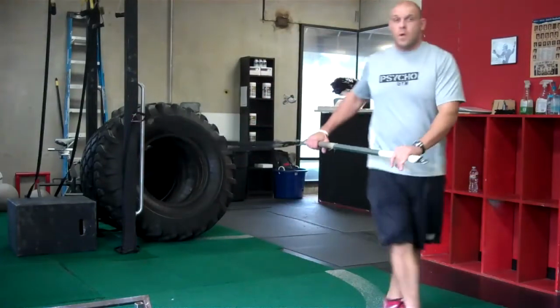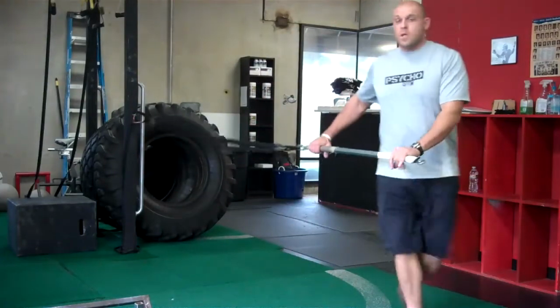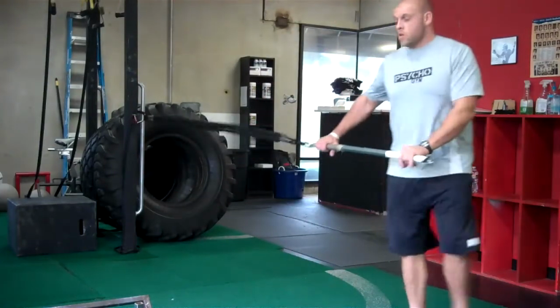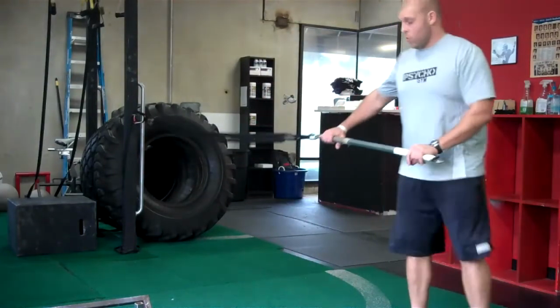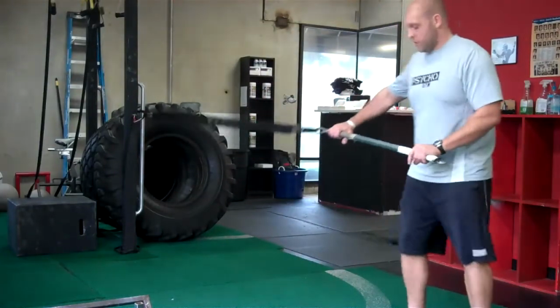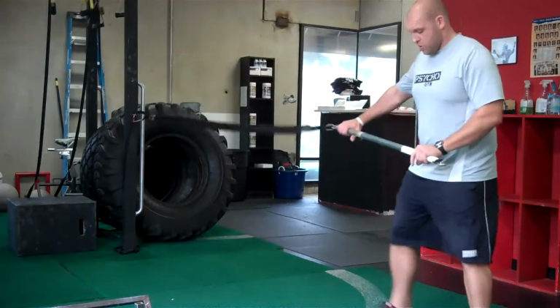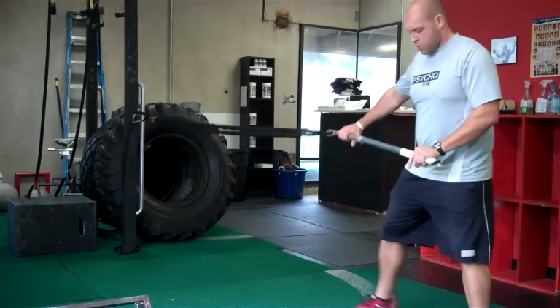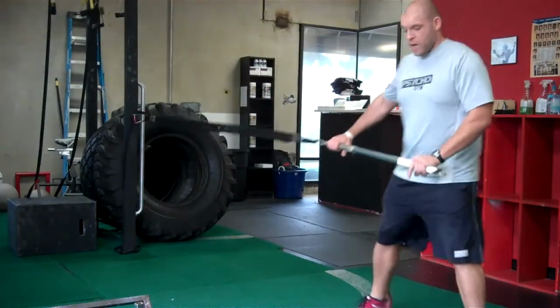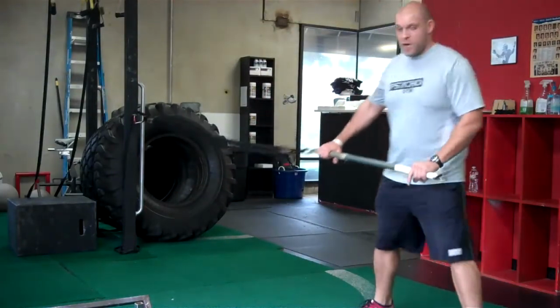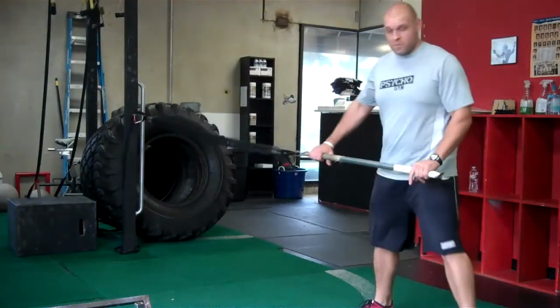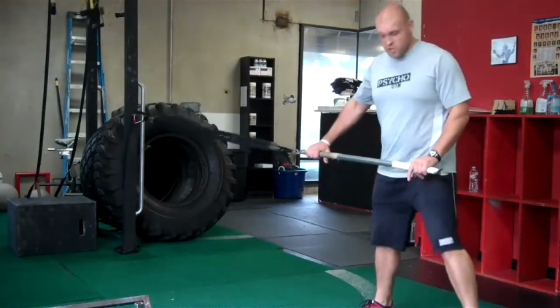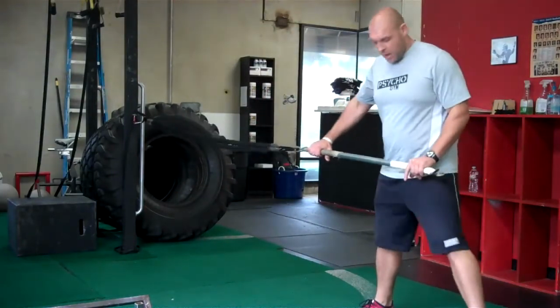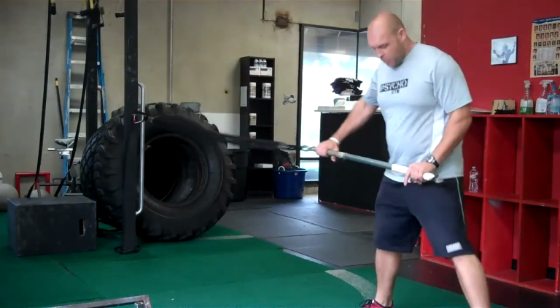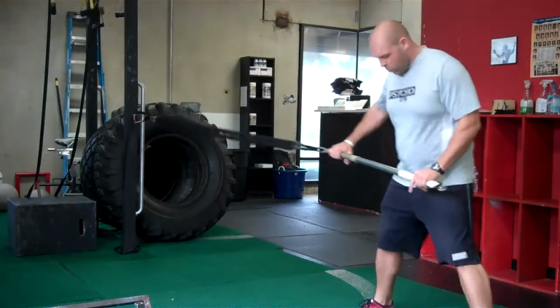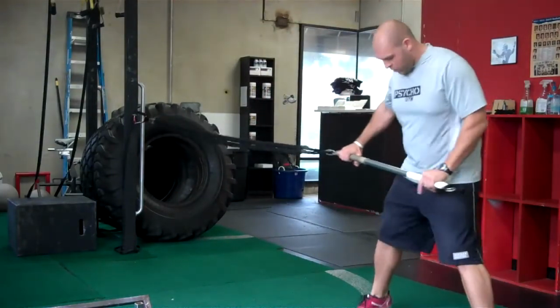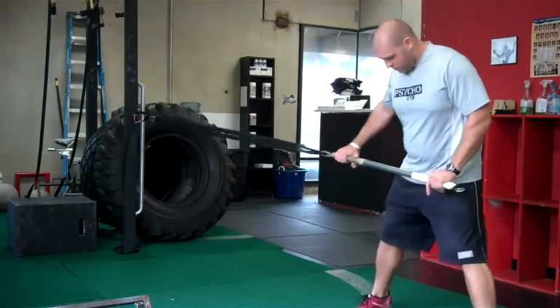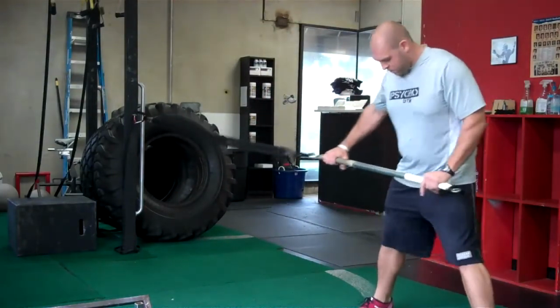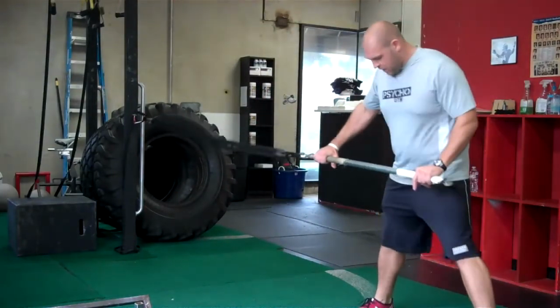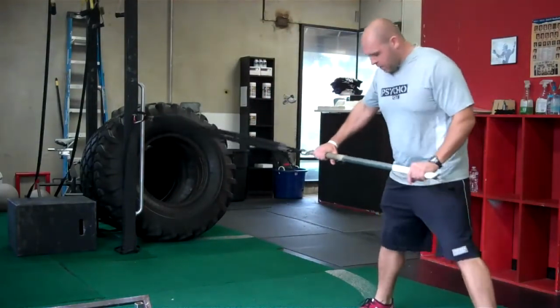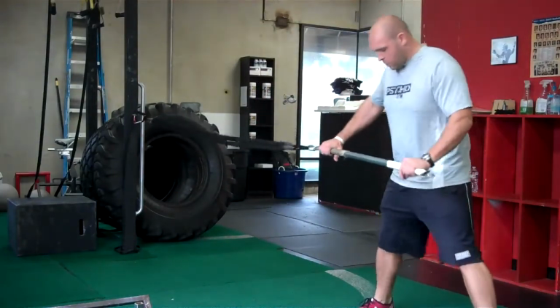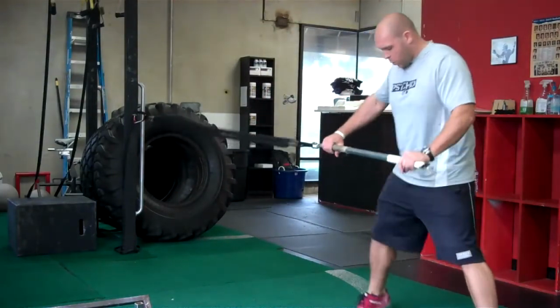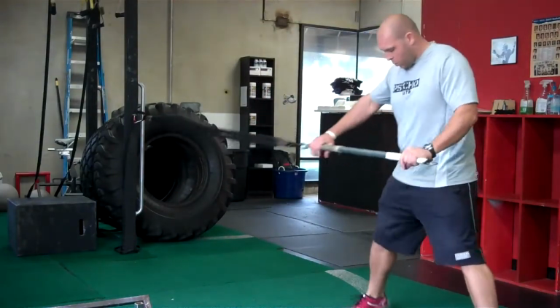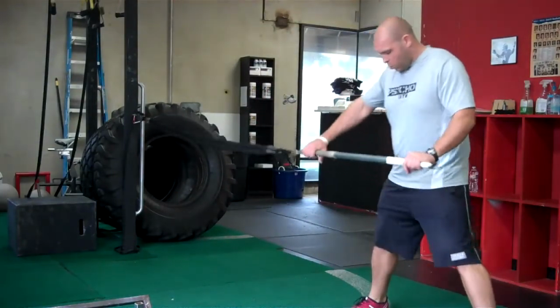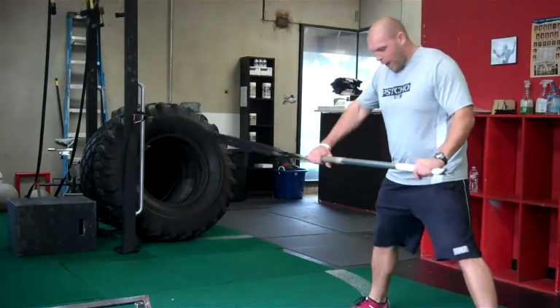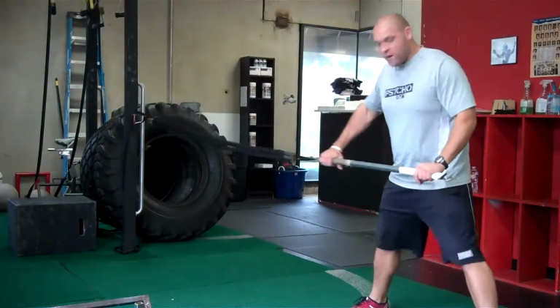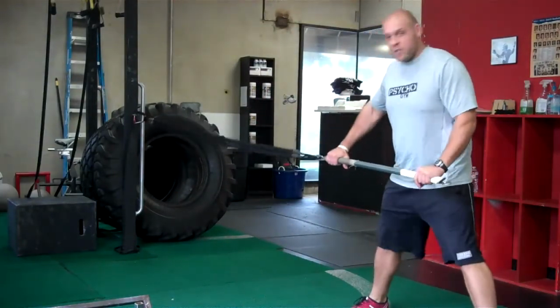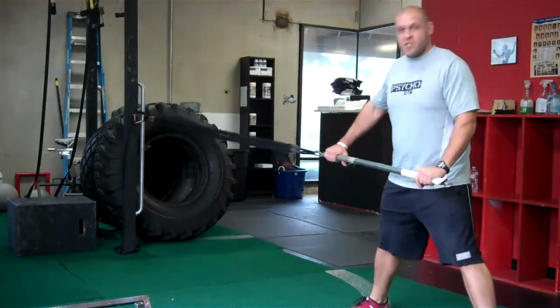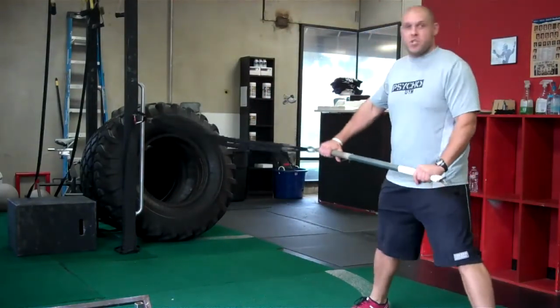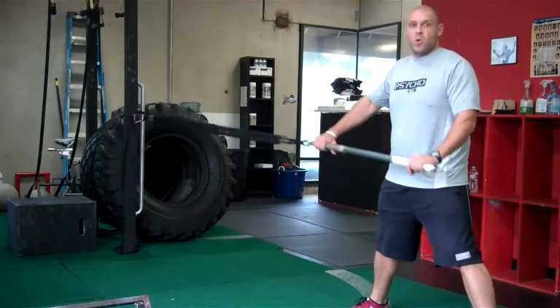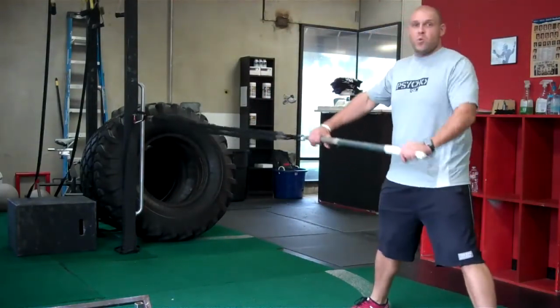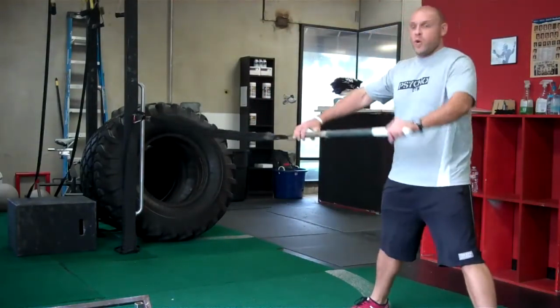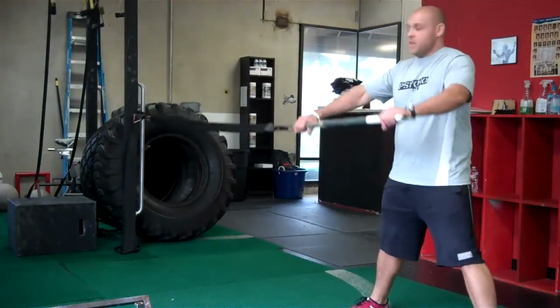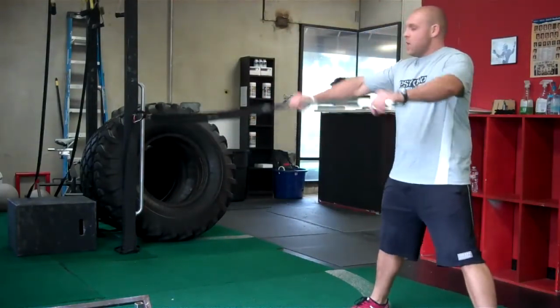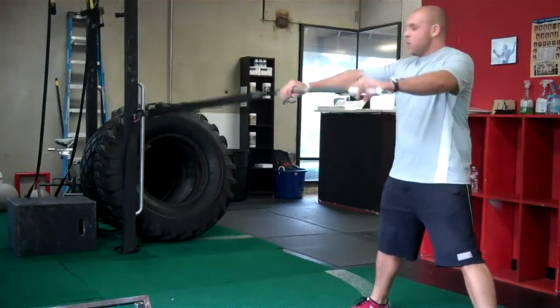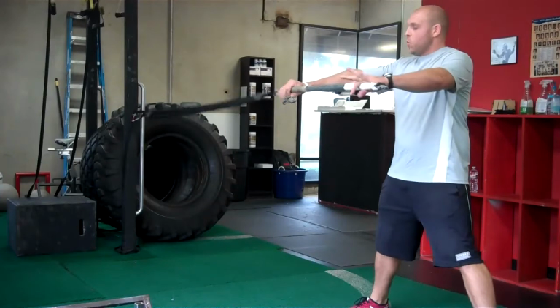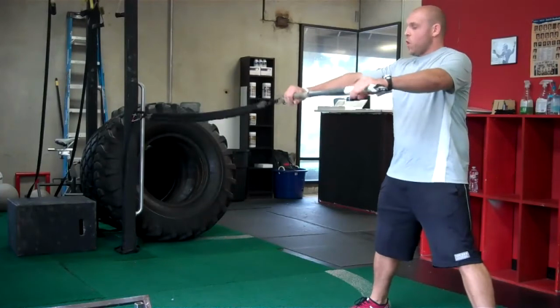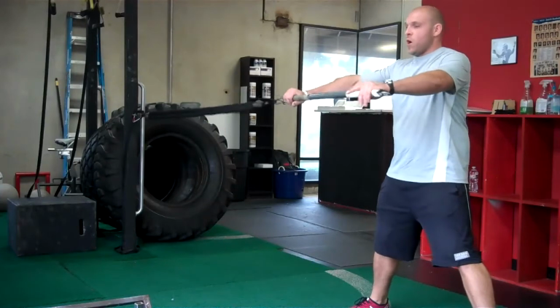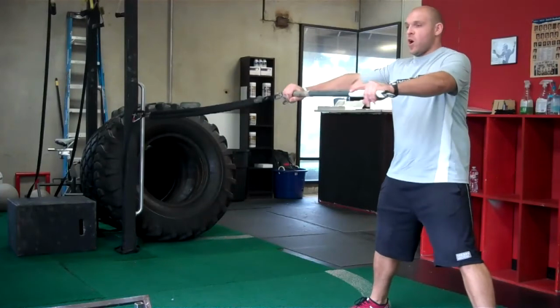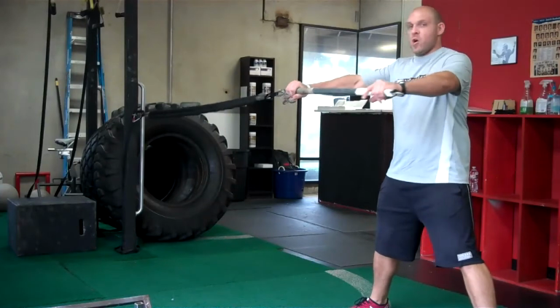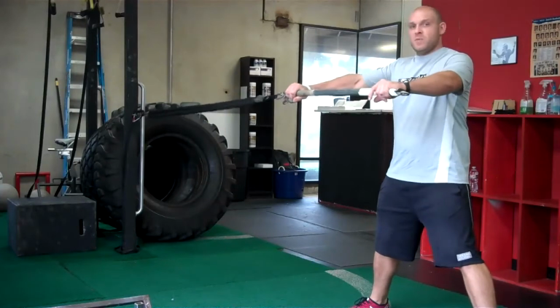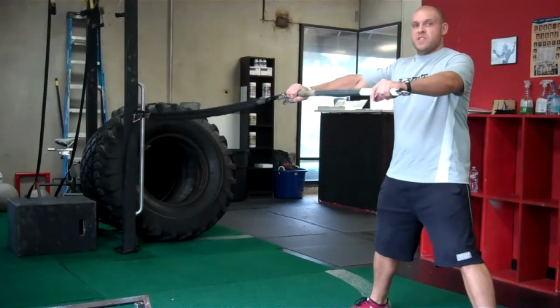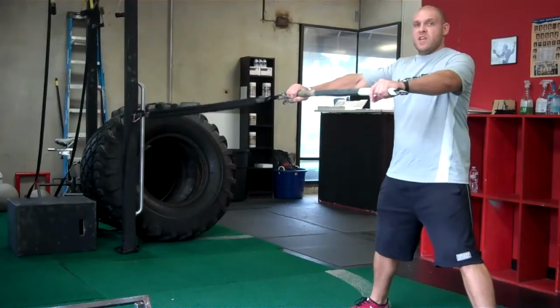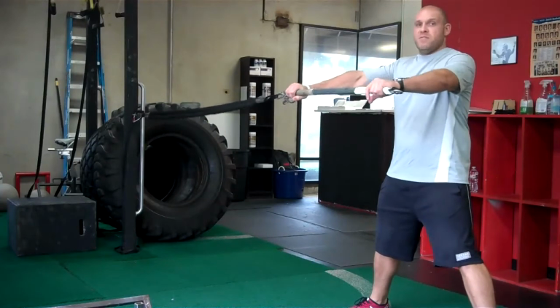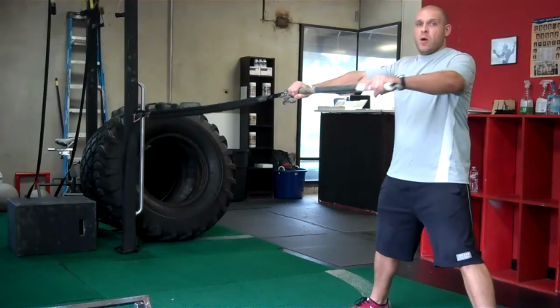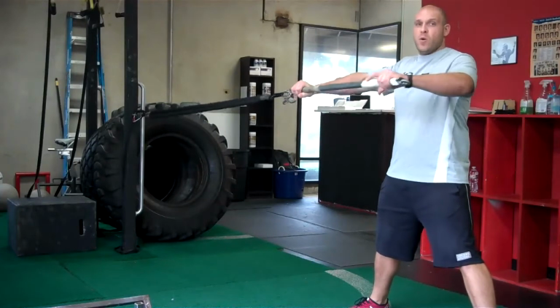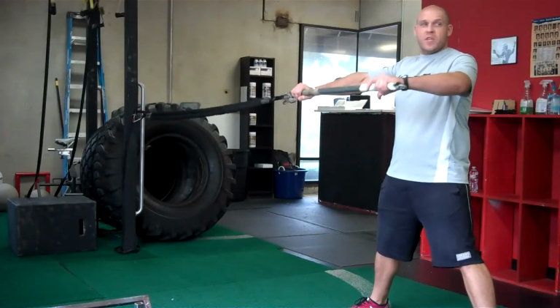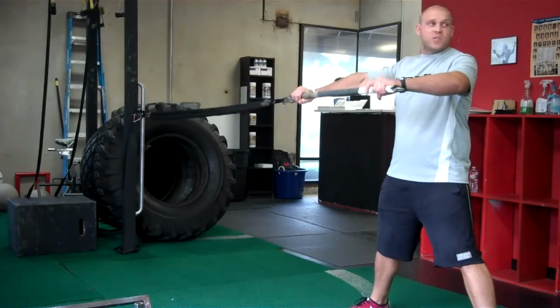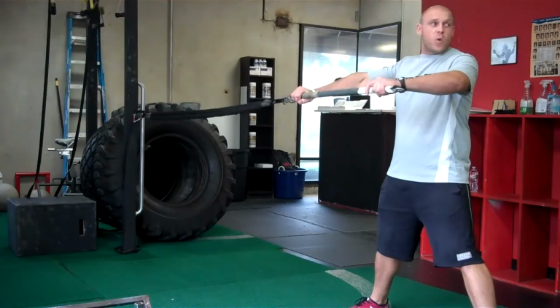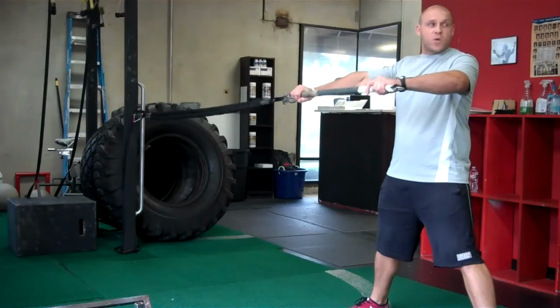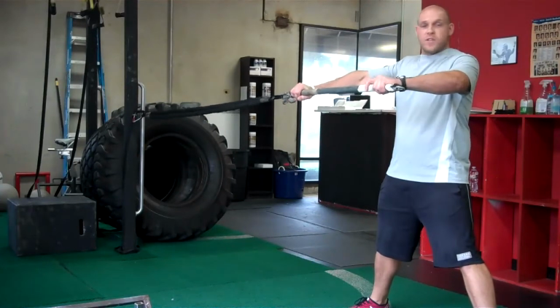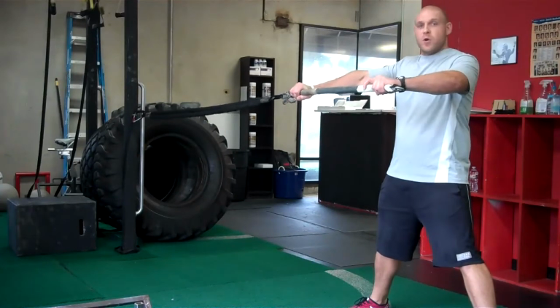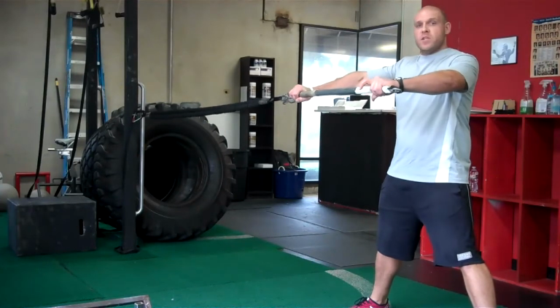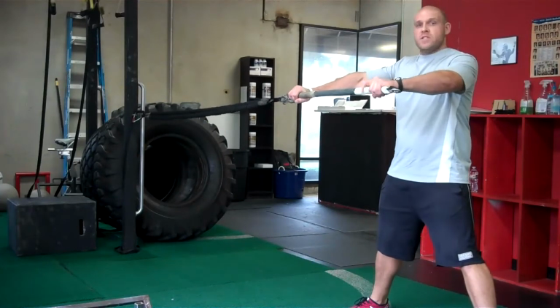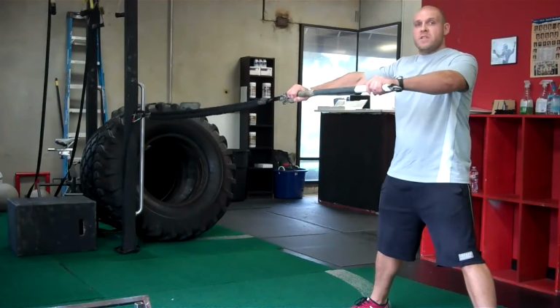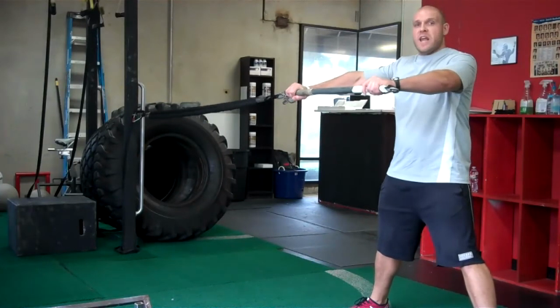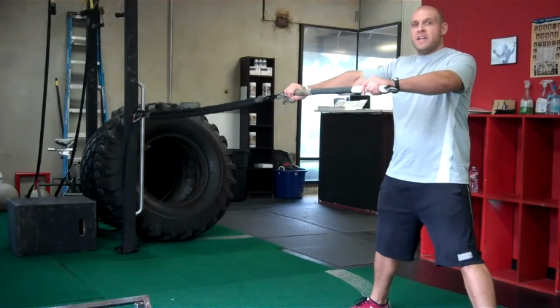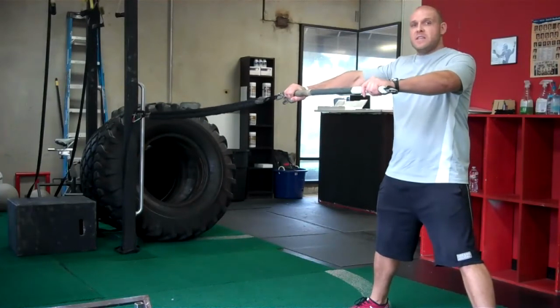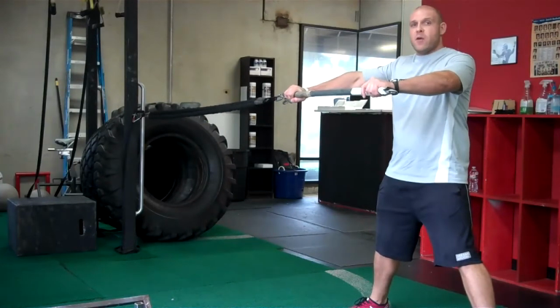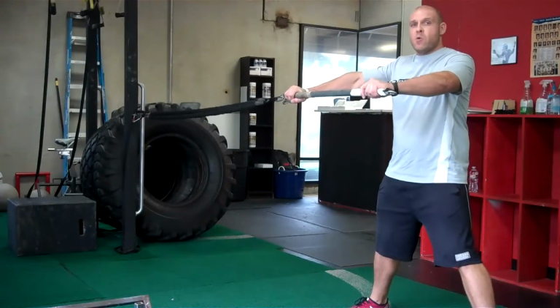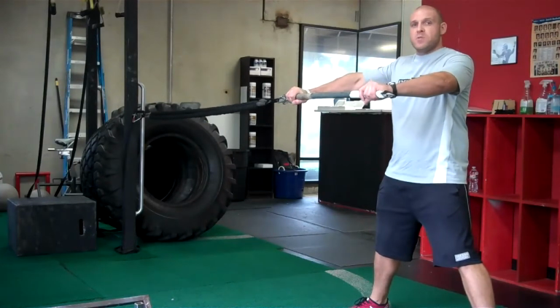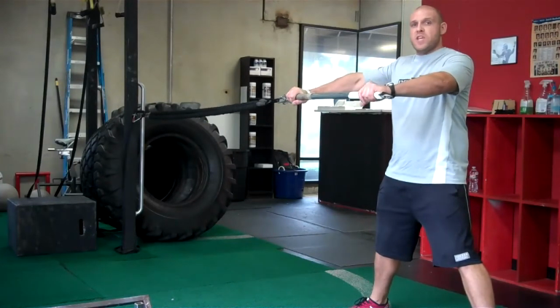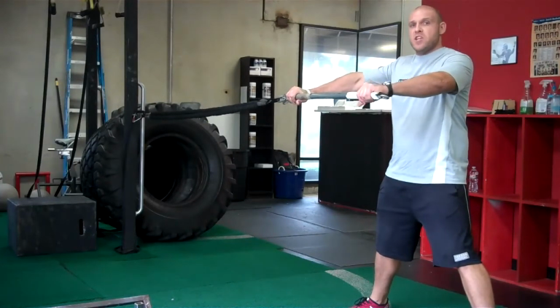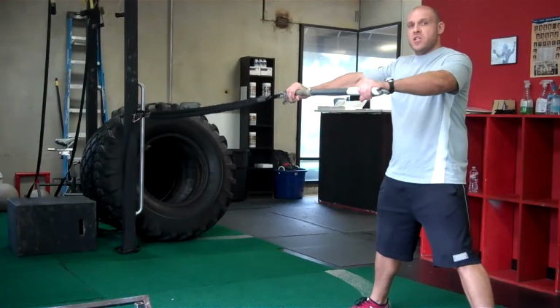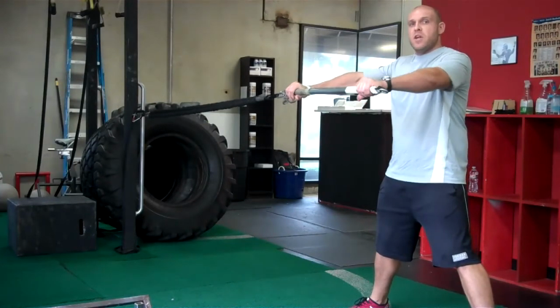With this straight arm chop, we want our feet wider than shoulder width and our arms stiff. Now with your torso, this is an anti-rotation.